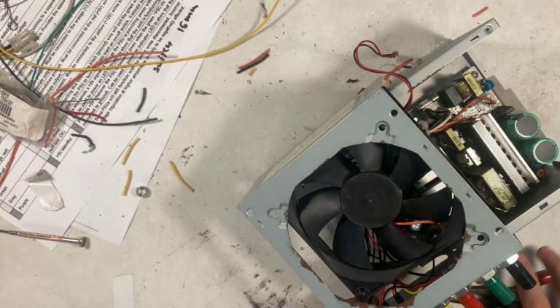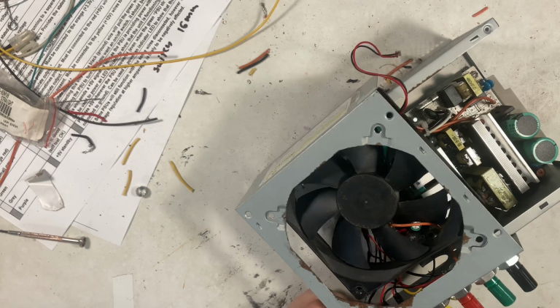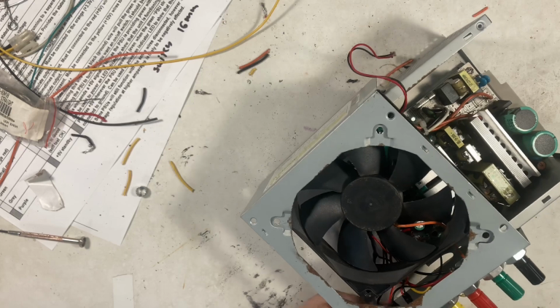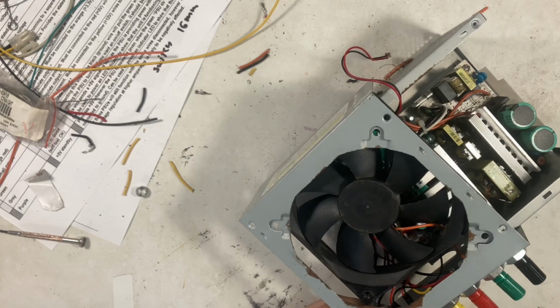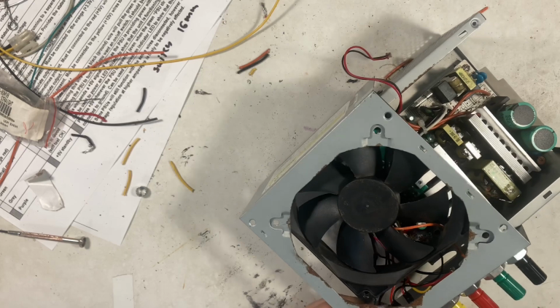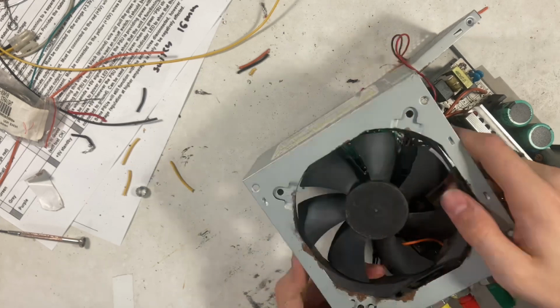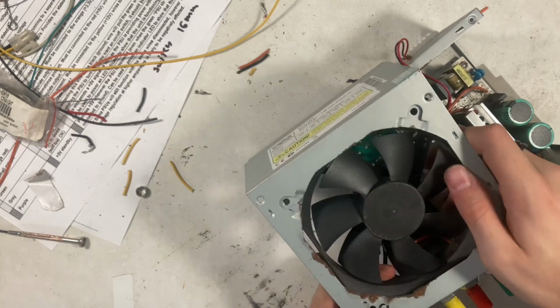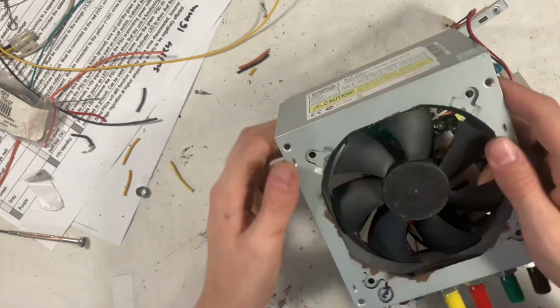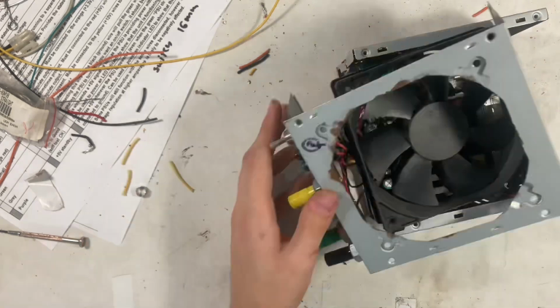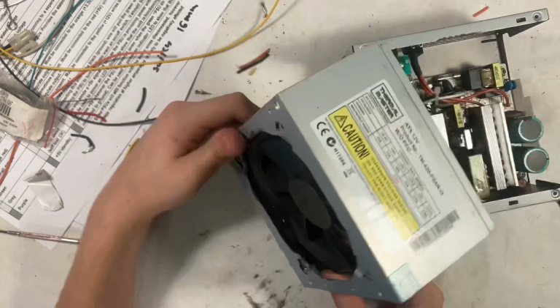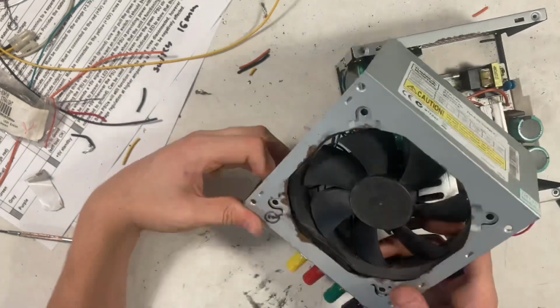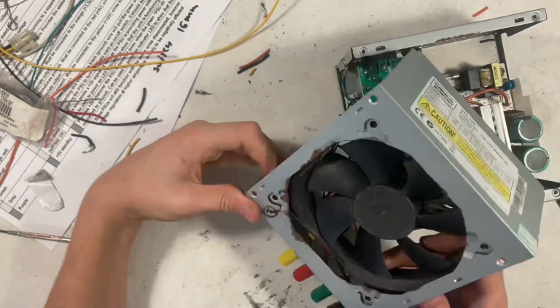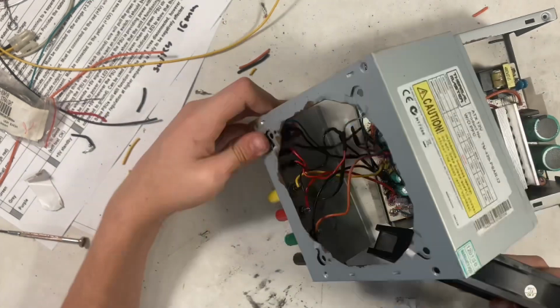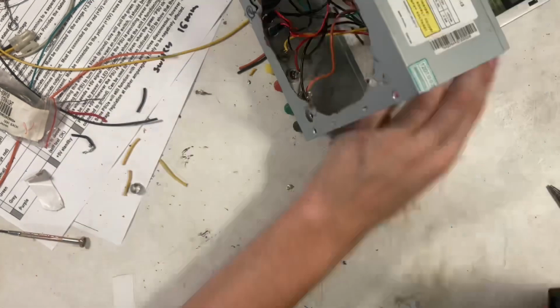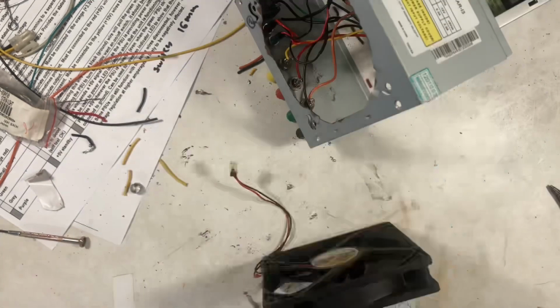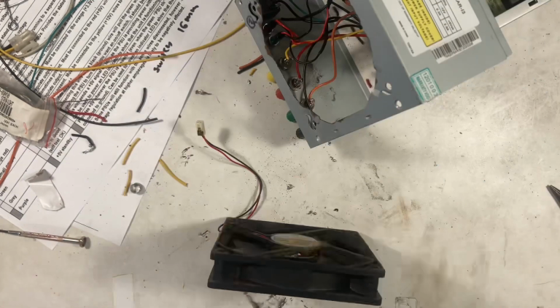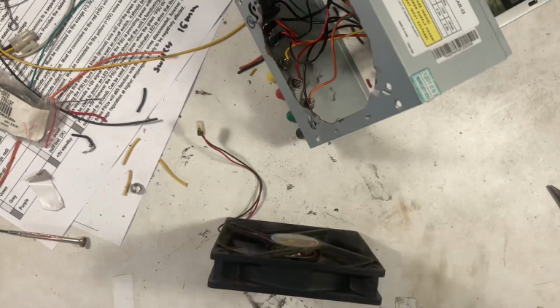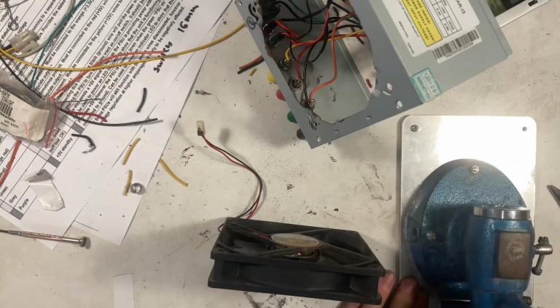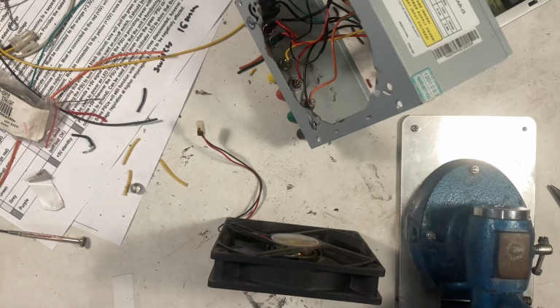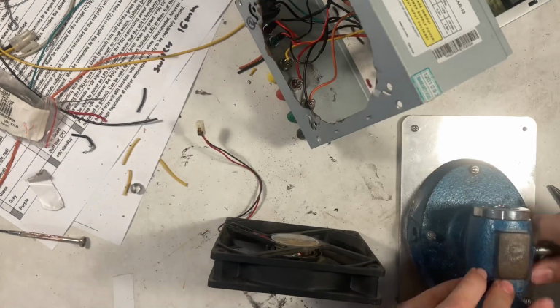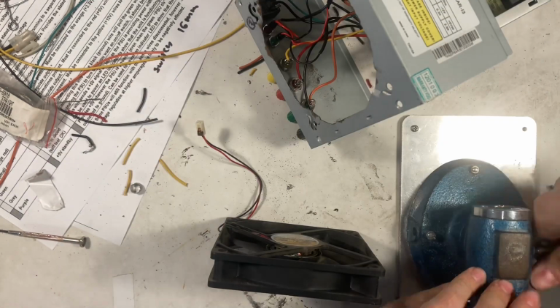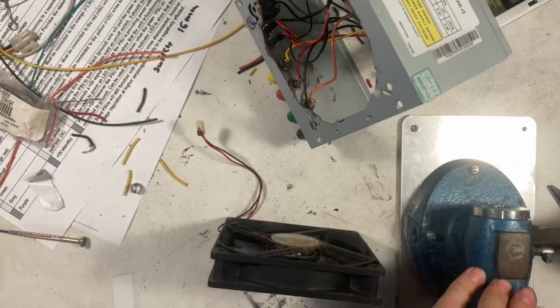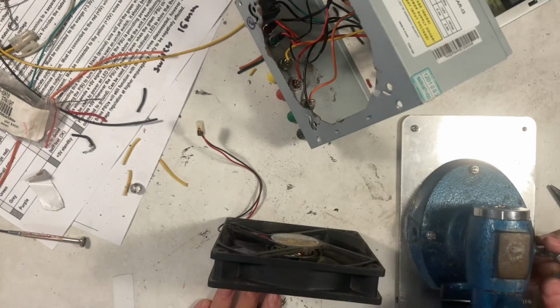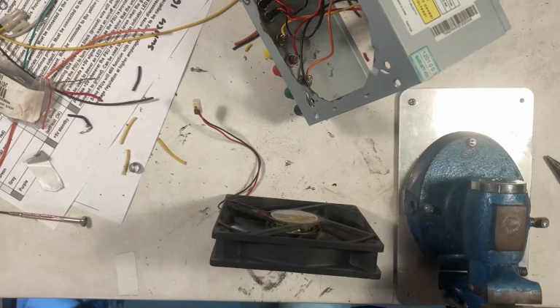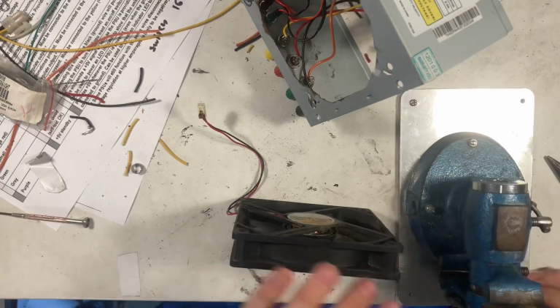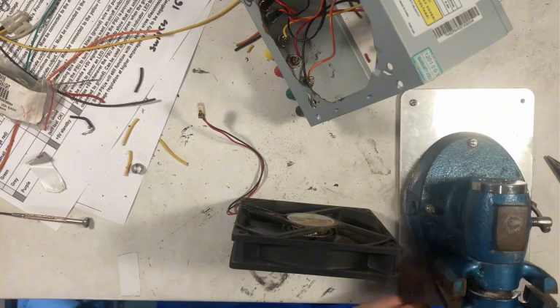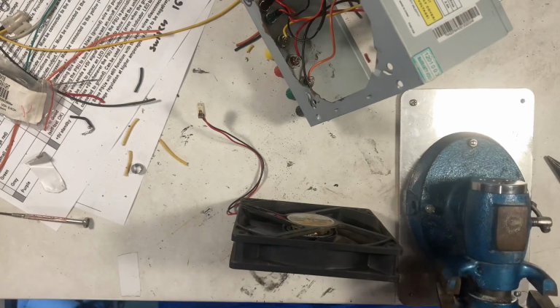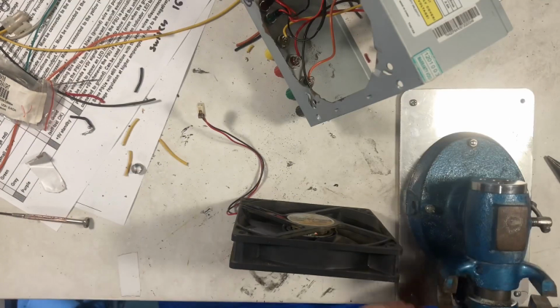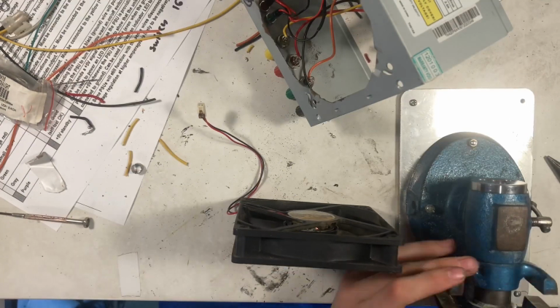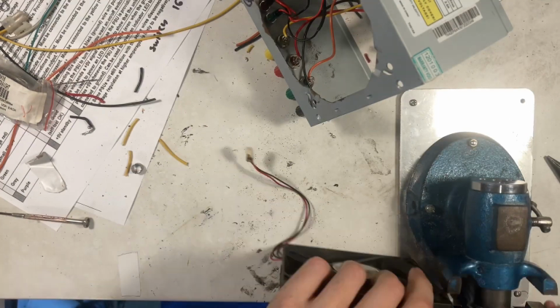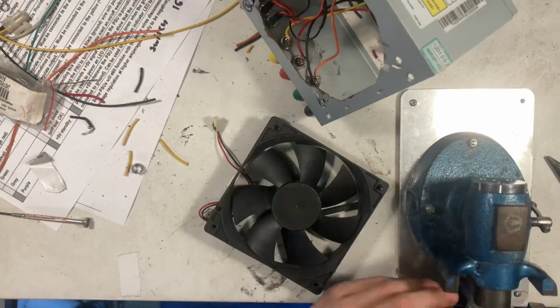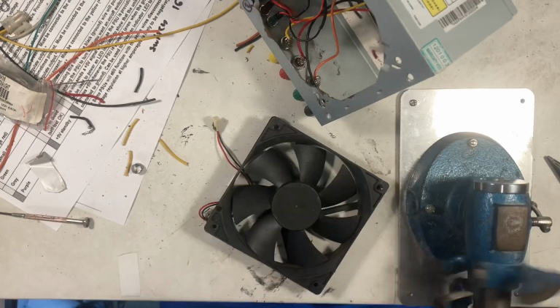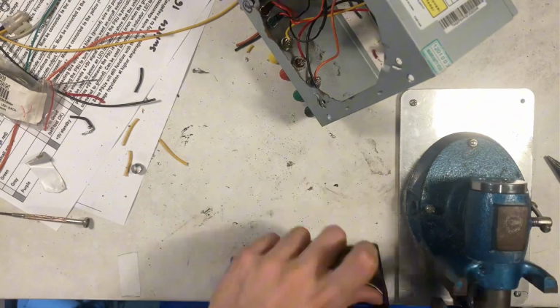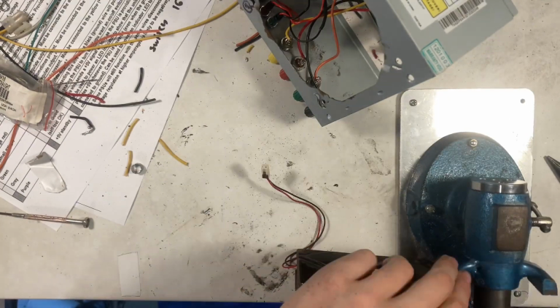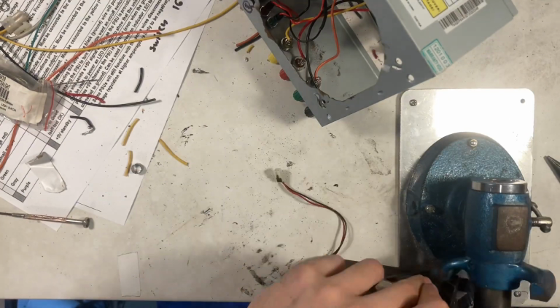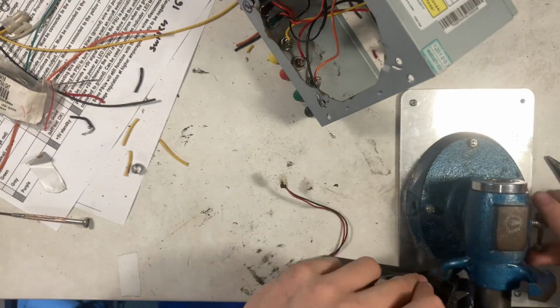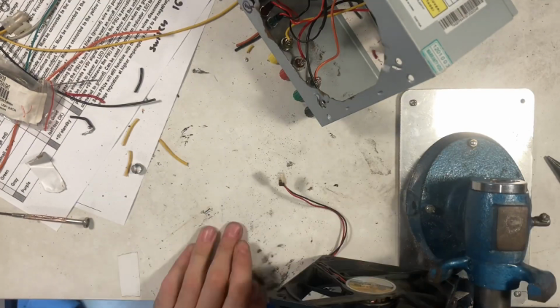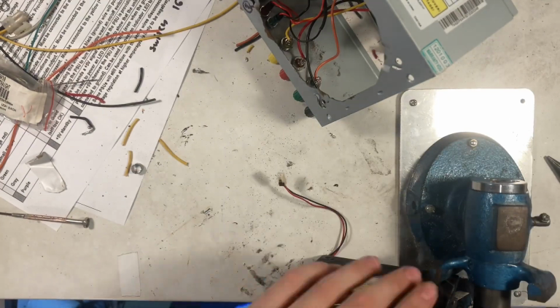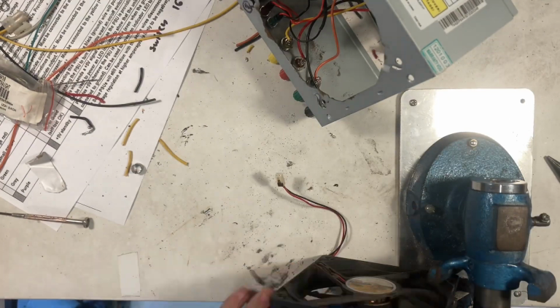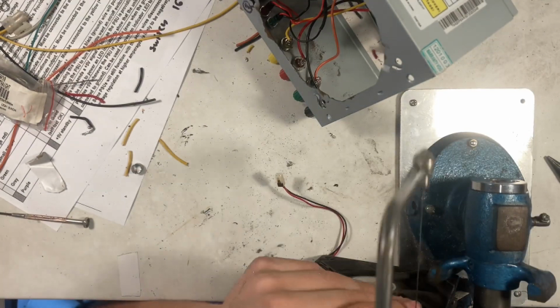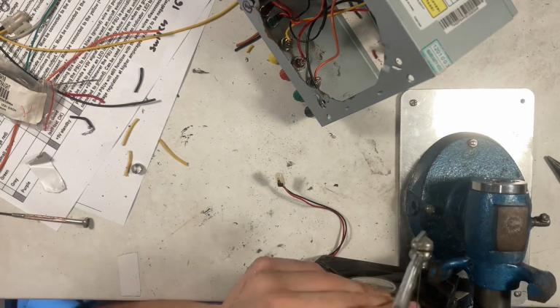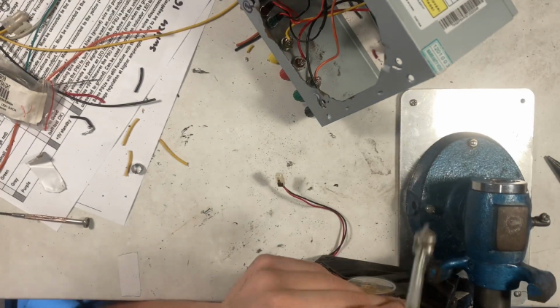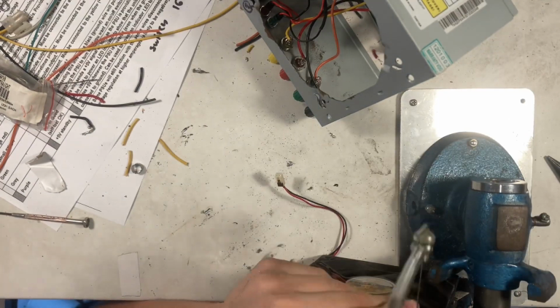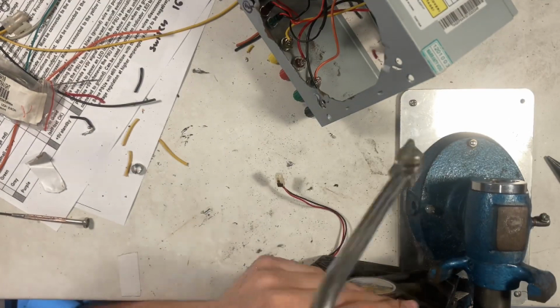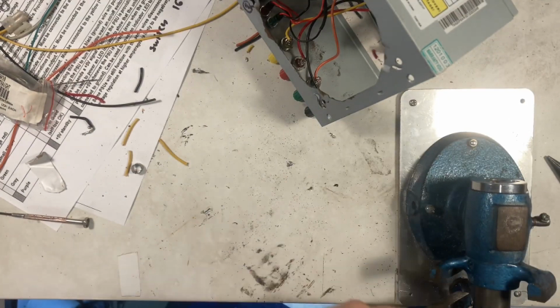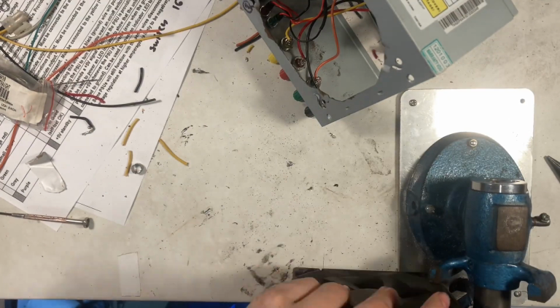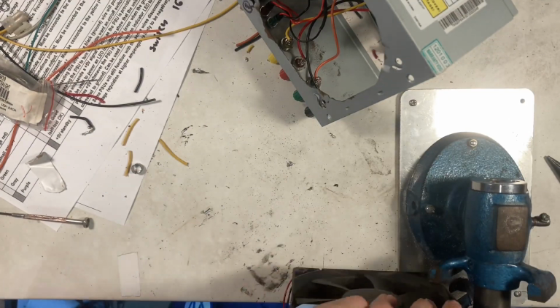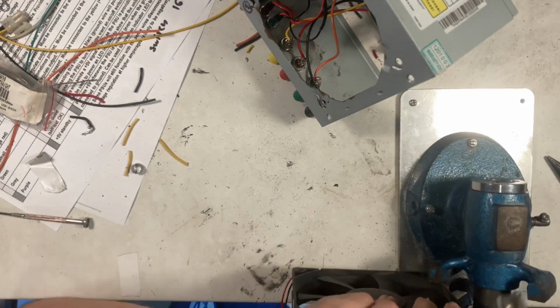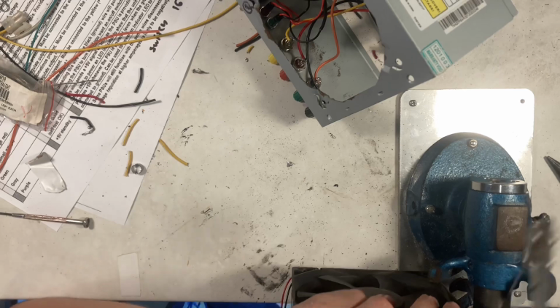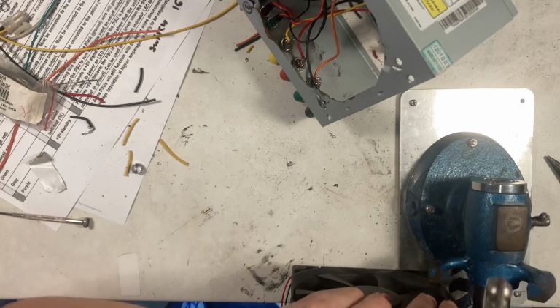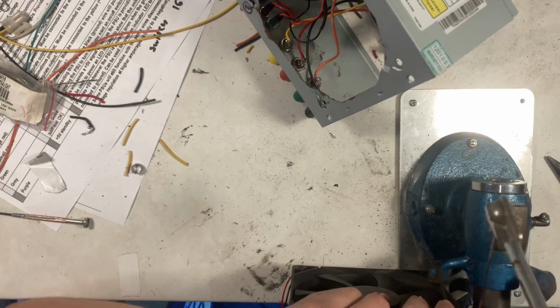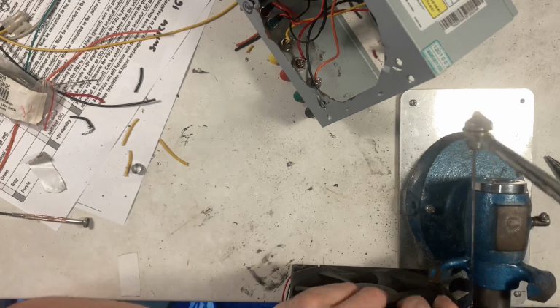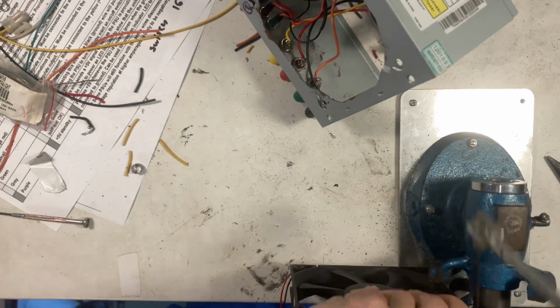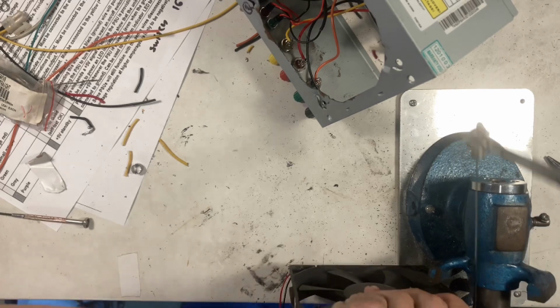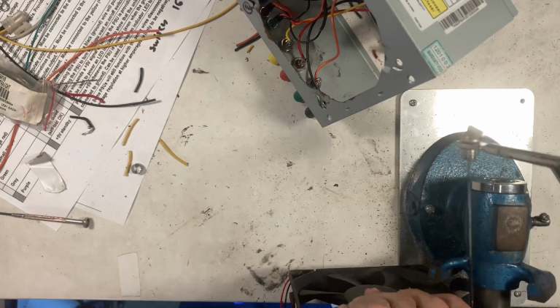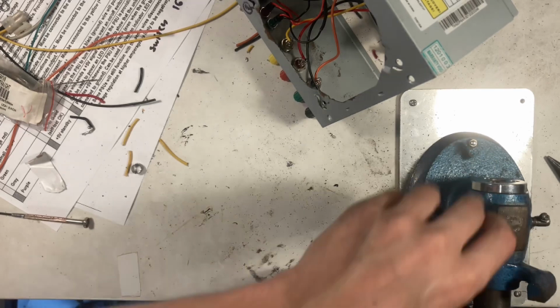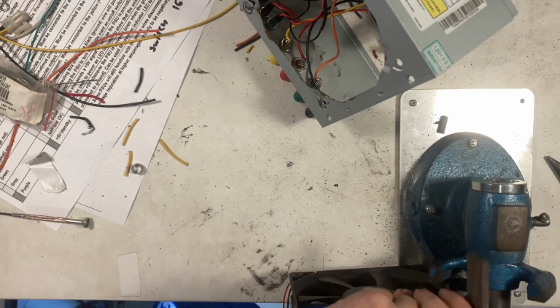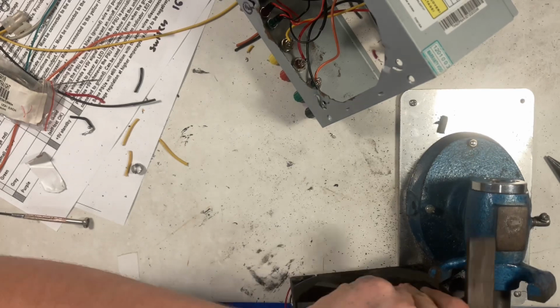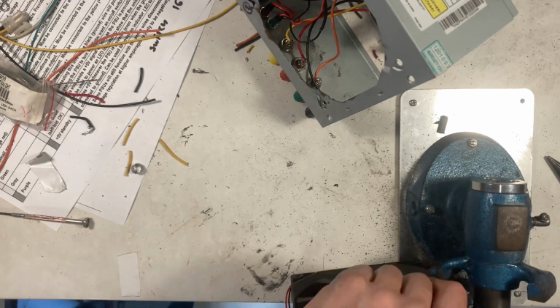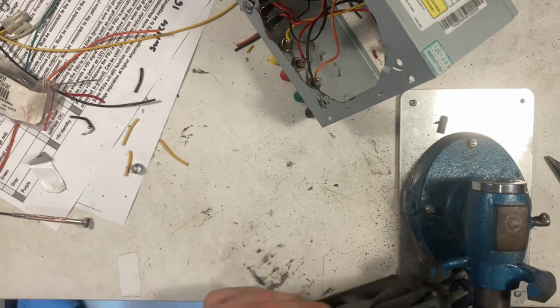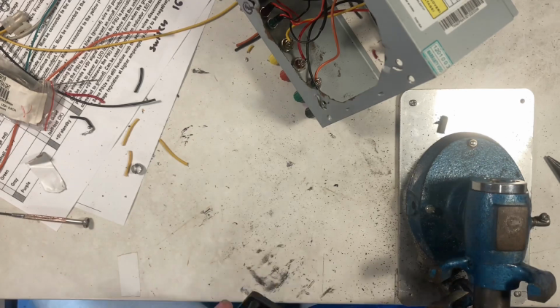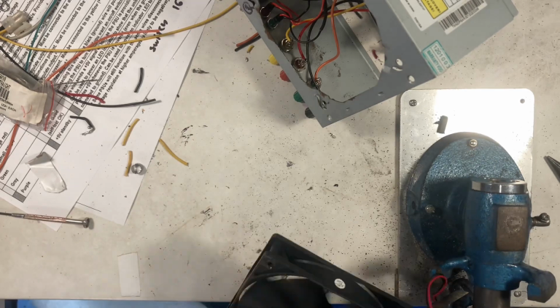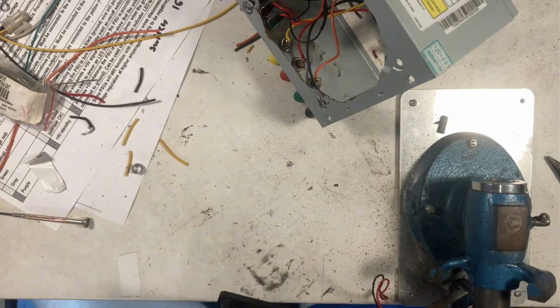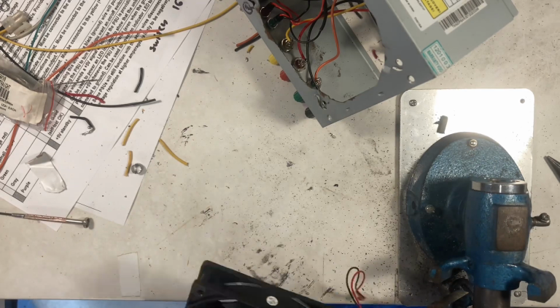The power switch stuck out a little bit more than all the other stuff, so what I had to do is cut out a little groove in the fan so it would fit properly.